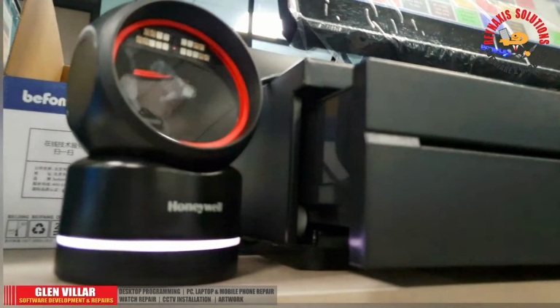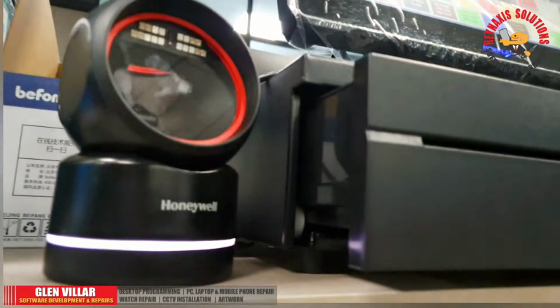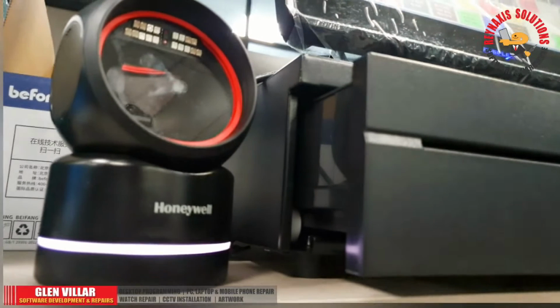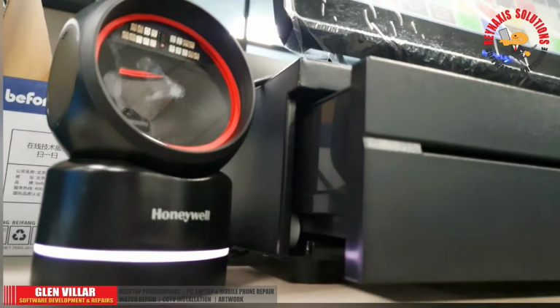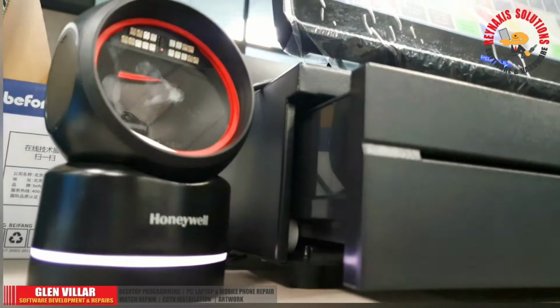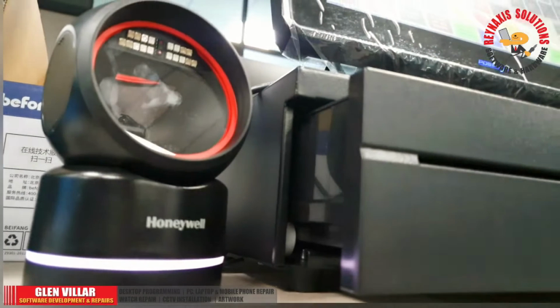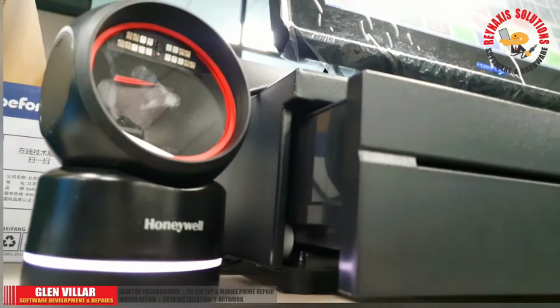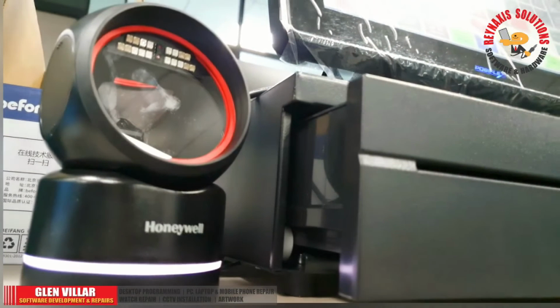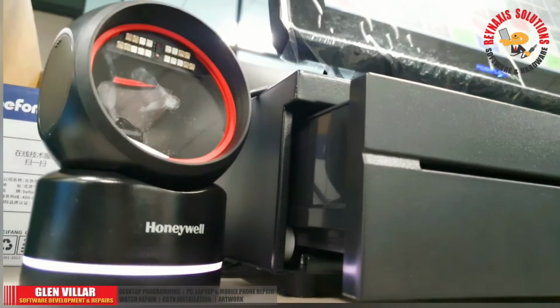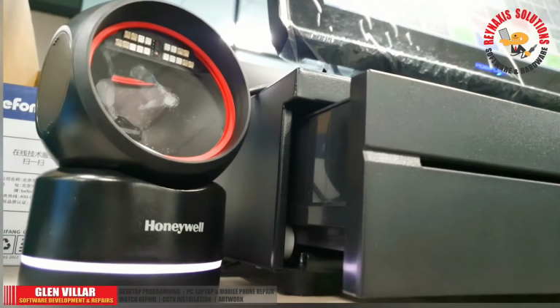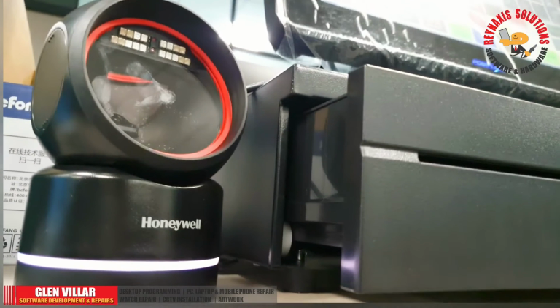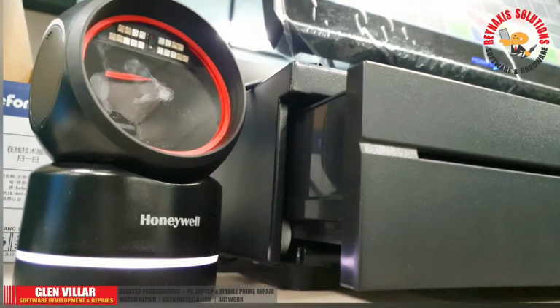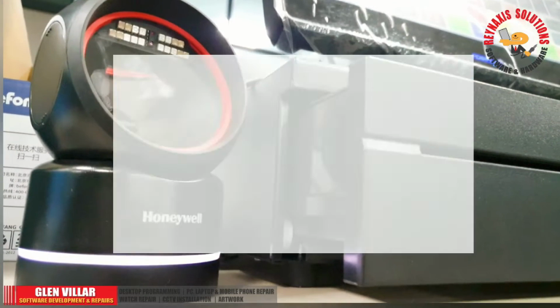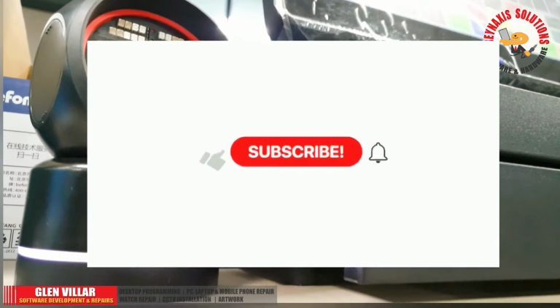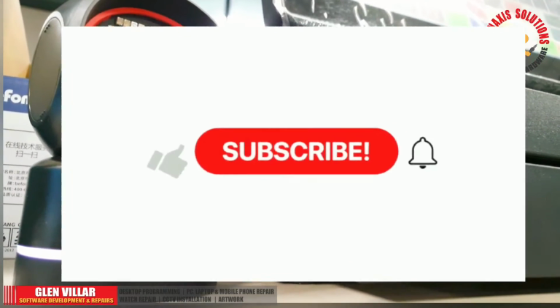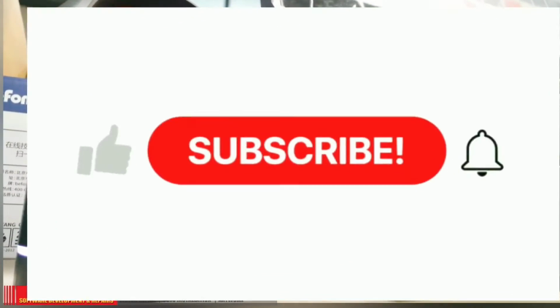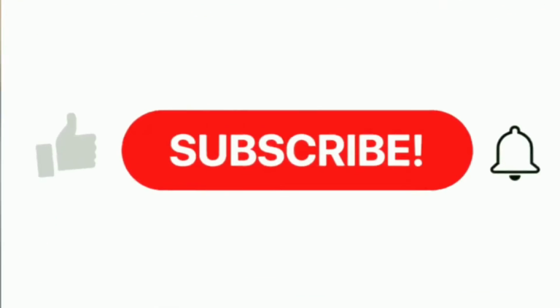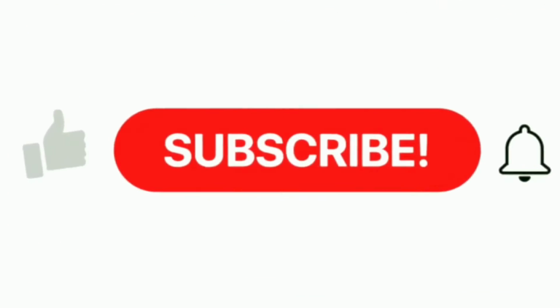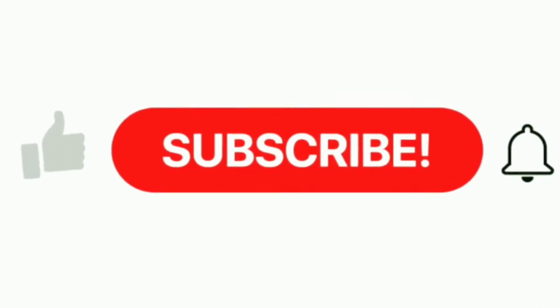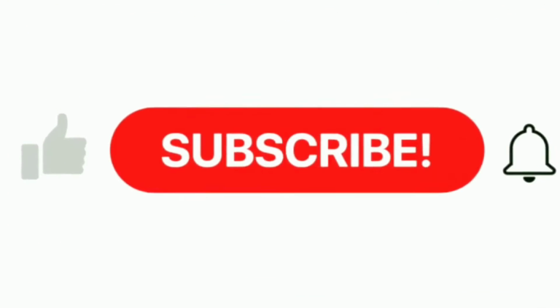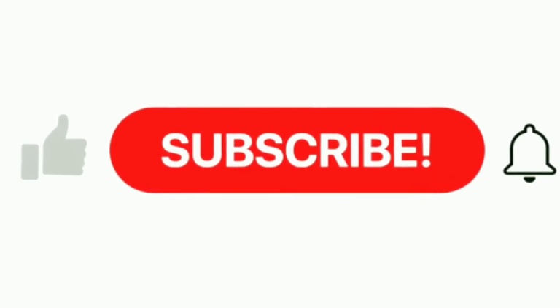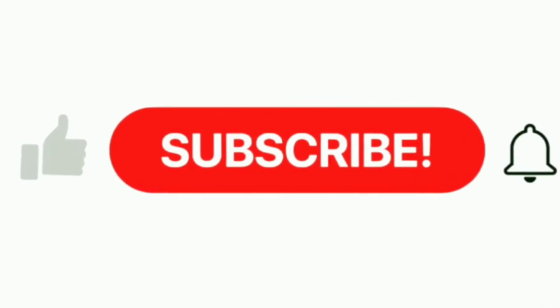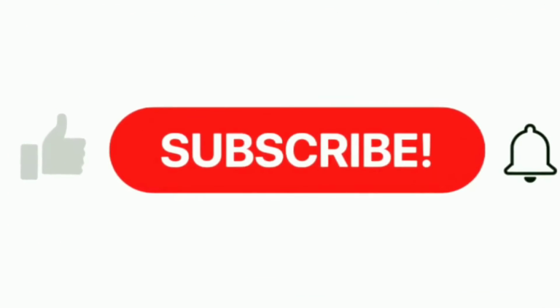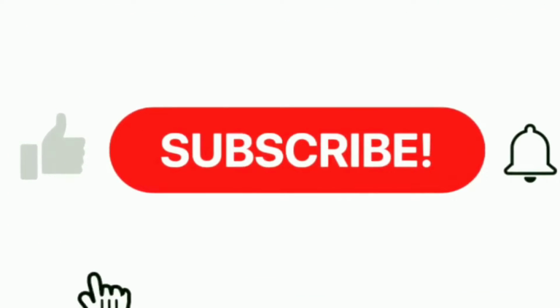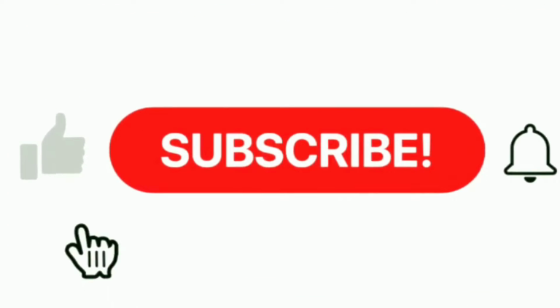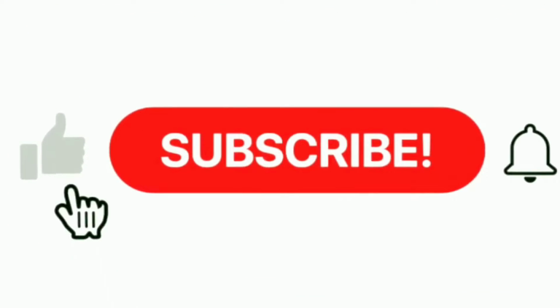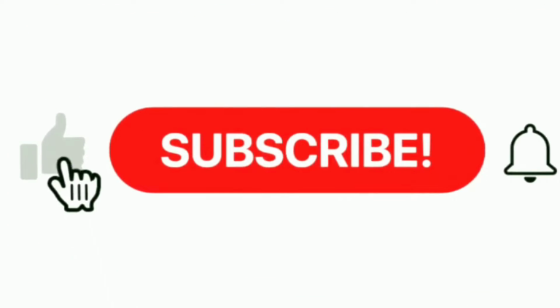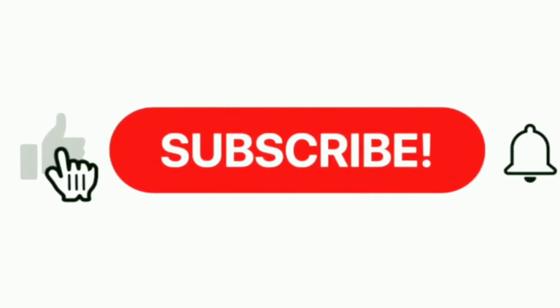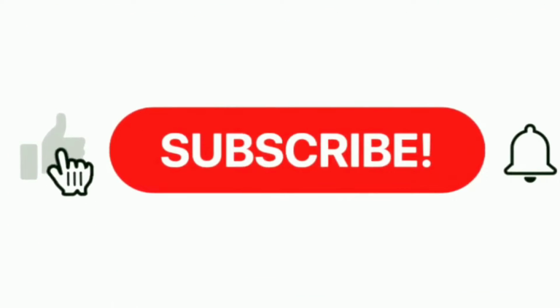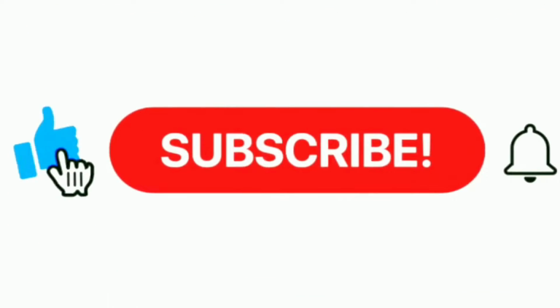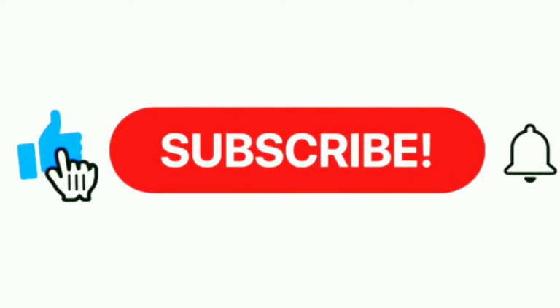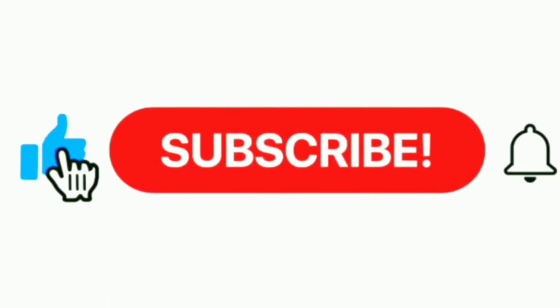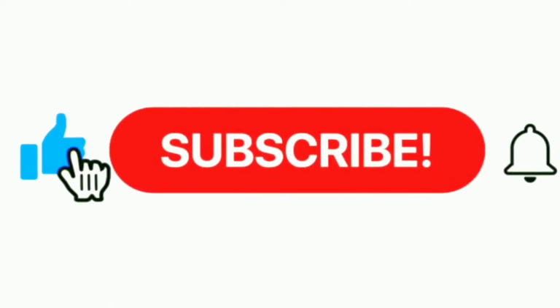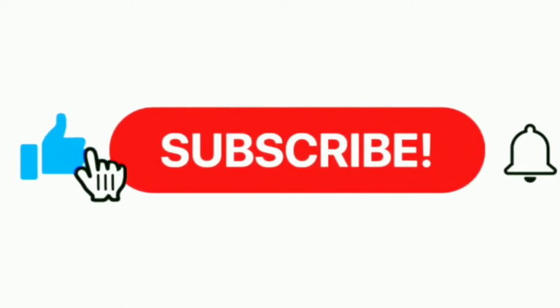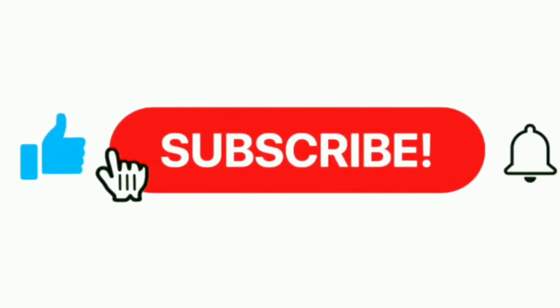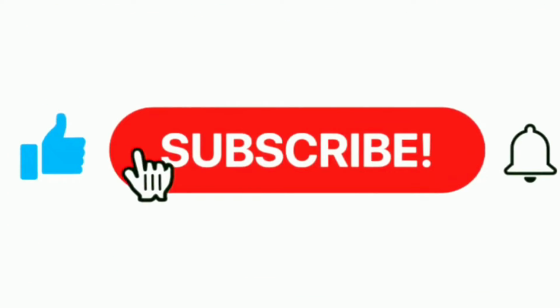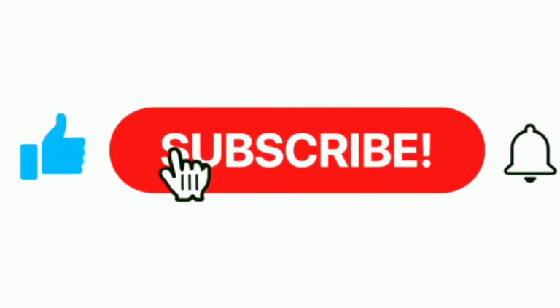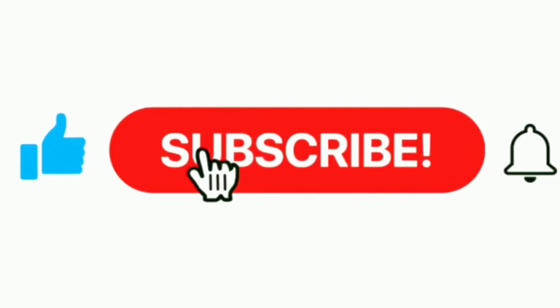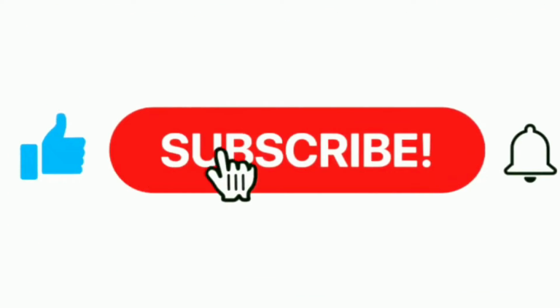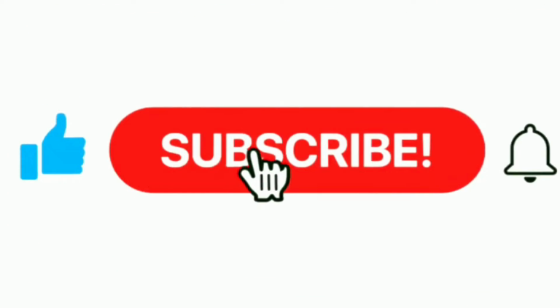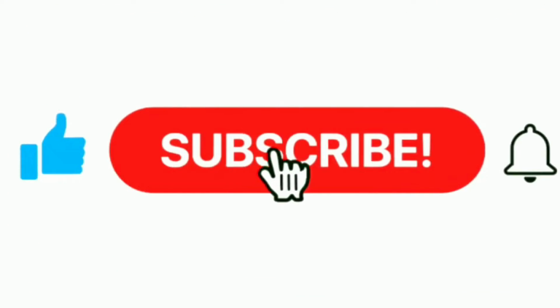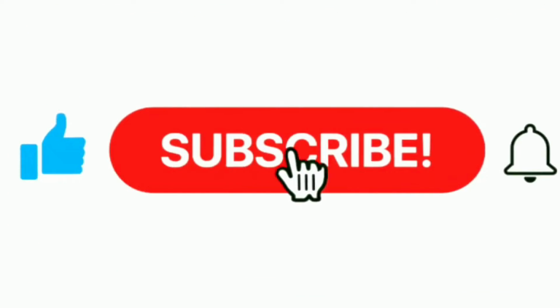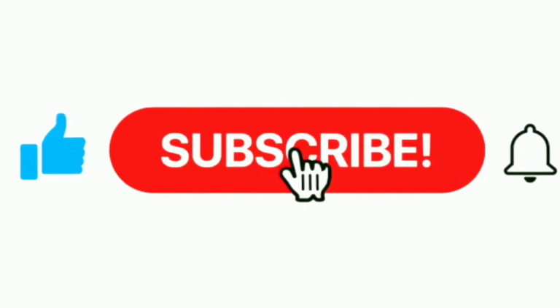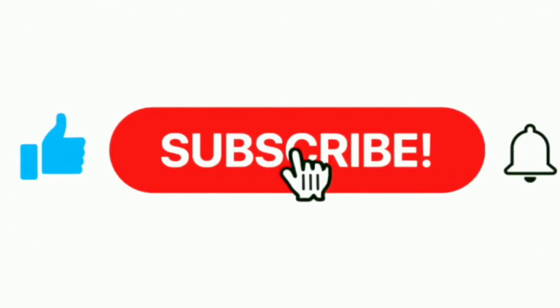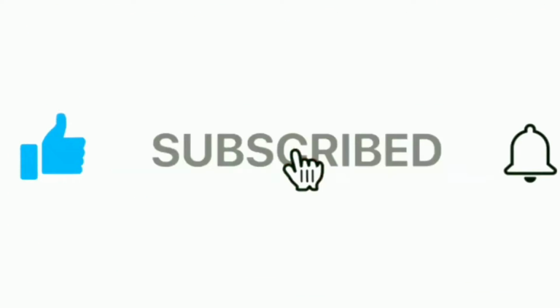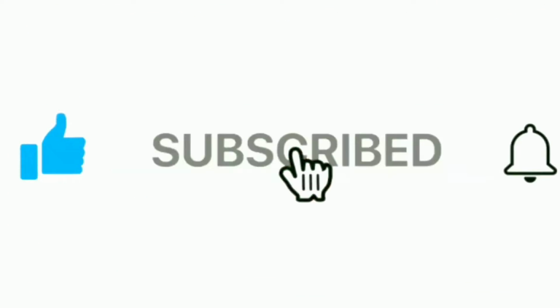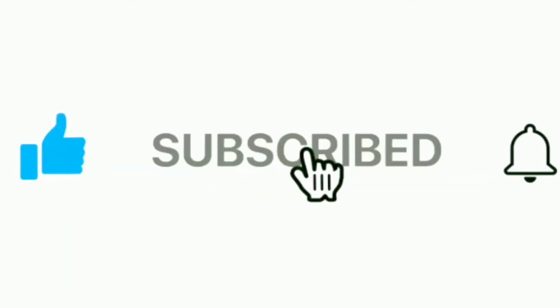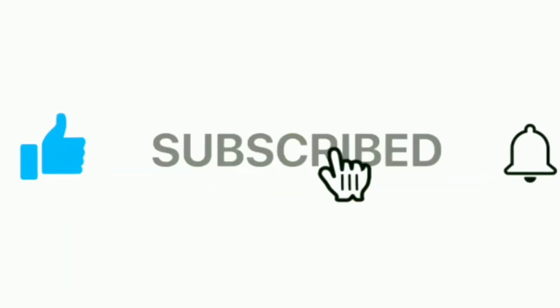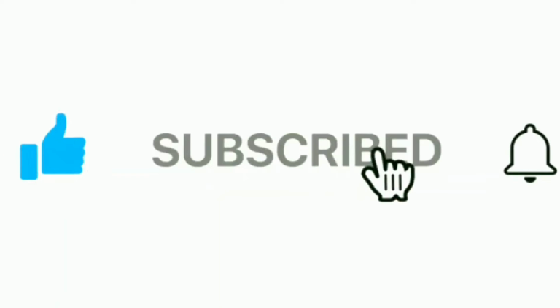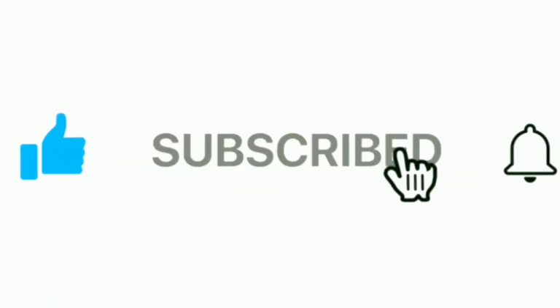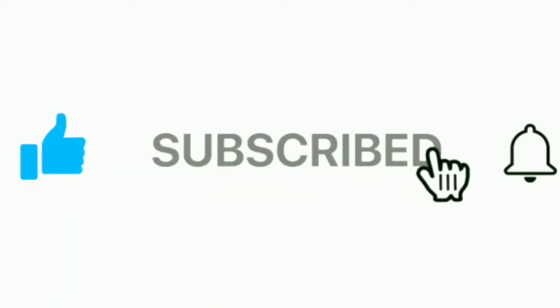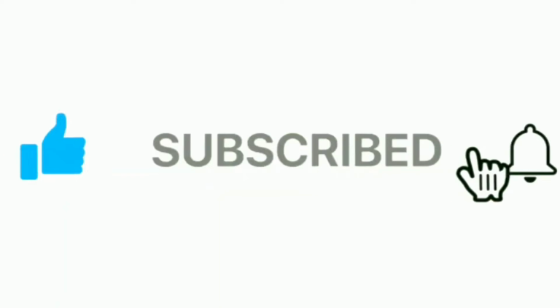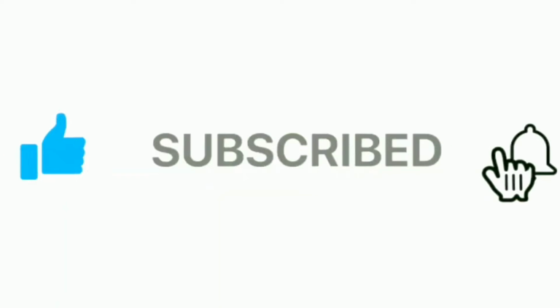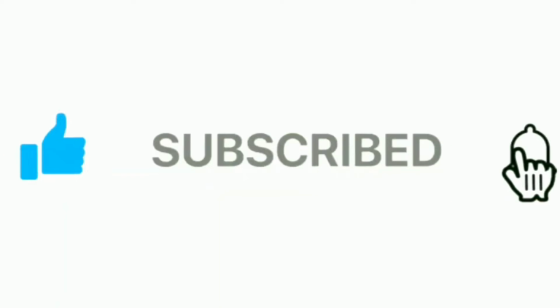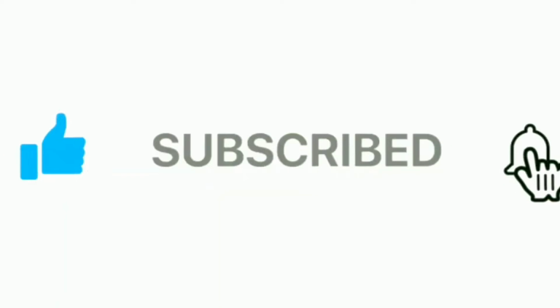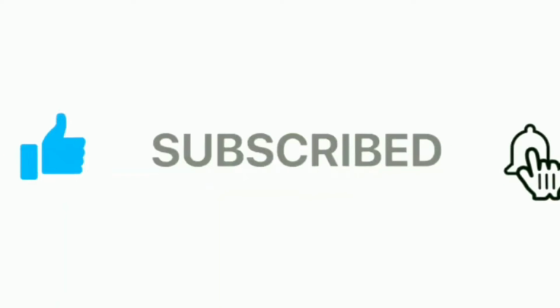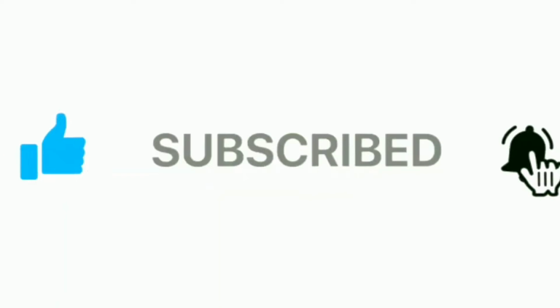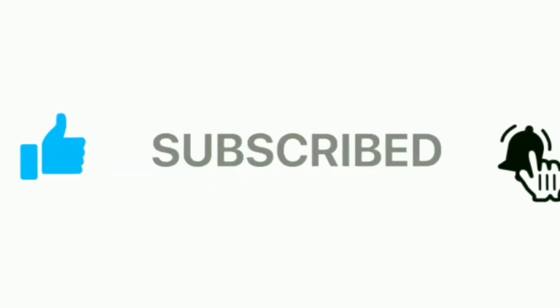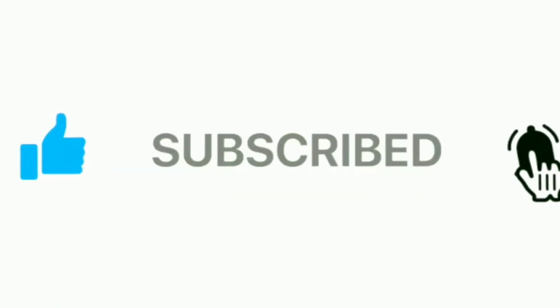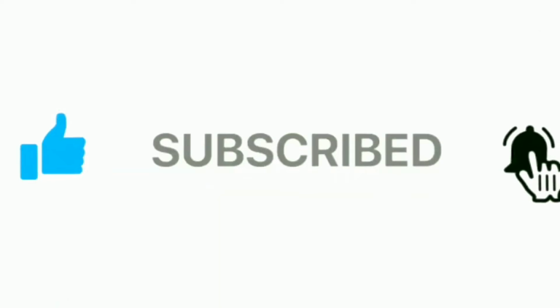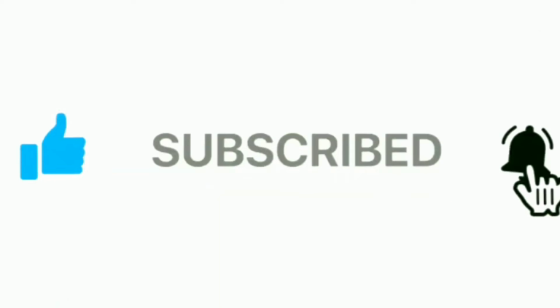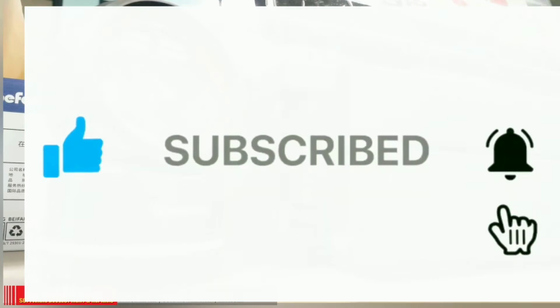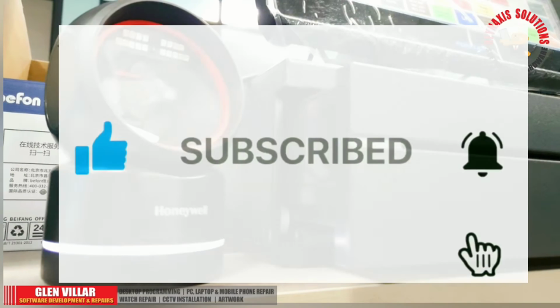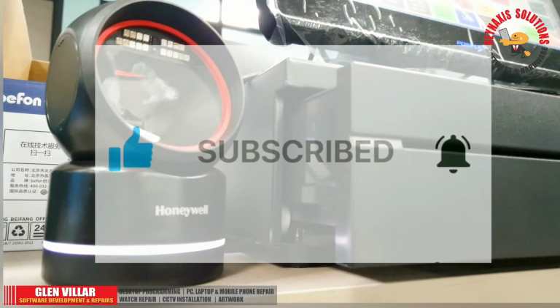All right guys, that's it for today's video. If you find this video useful, please subscribe to my channel and leave your comments in the comment section below. Have a nice day everyone, goodbye.